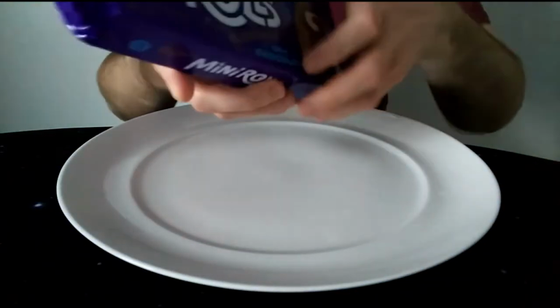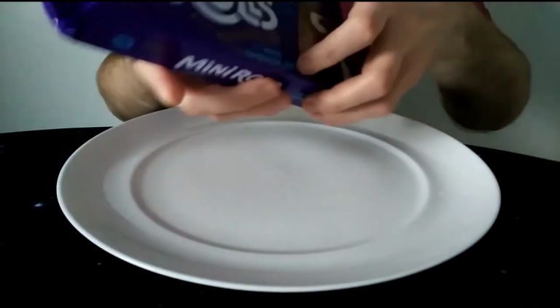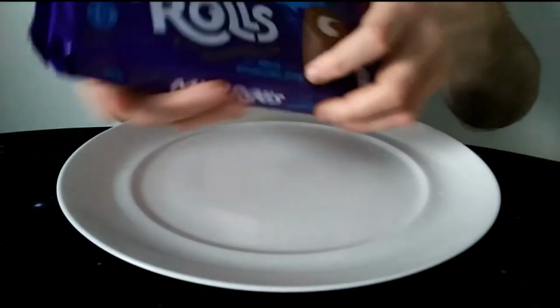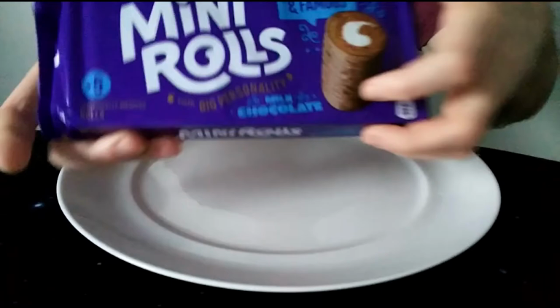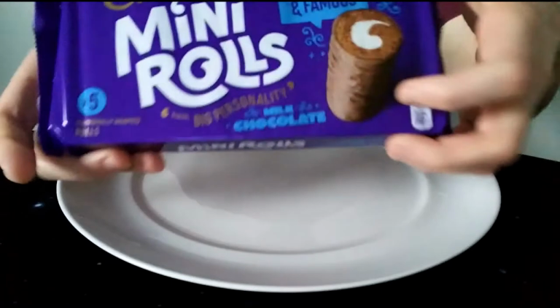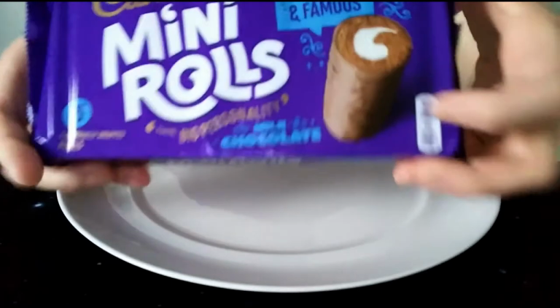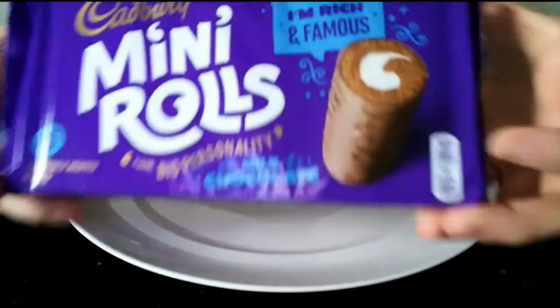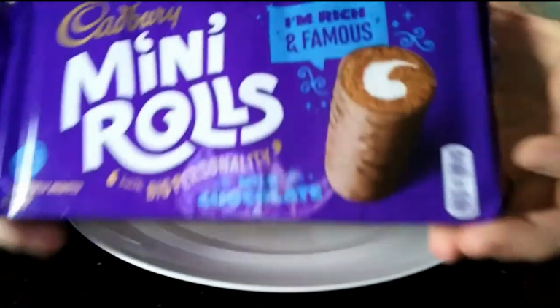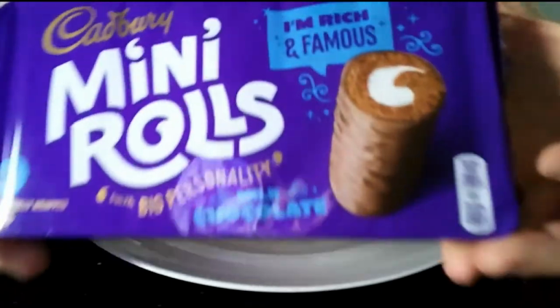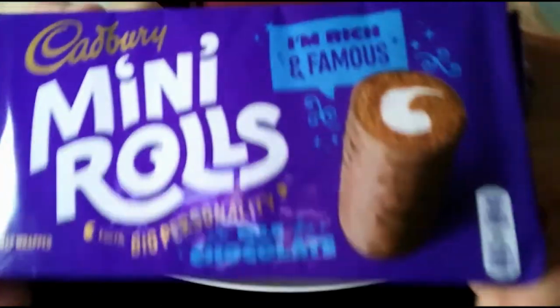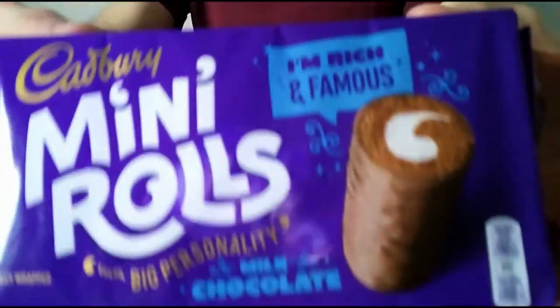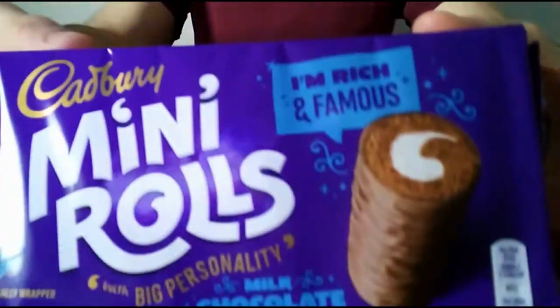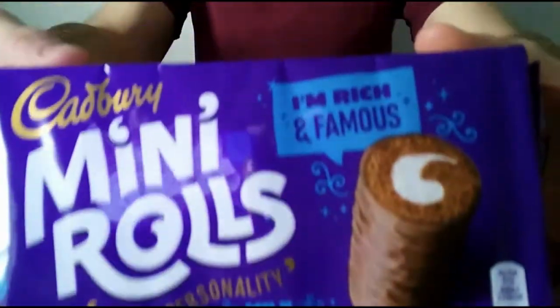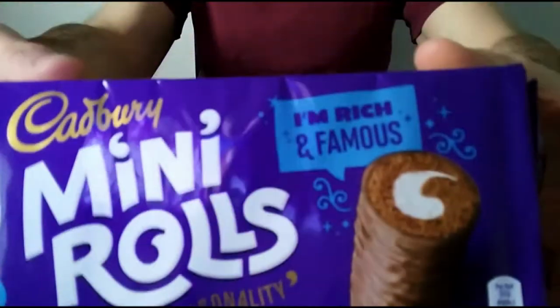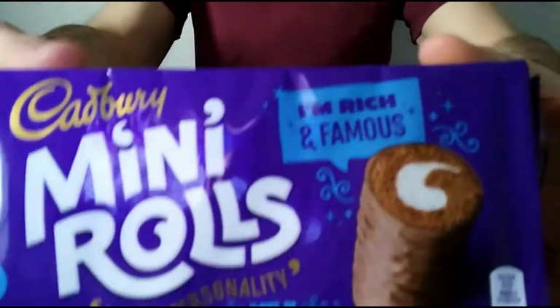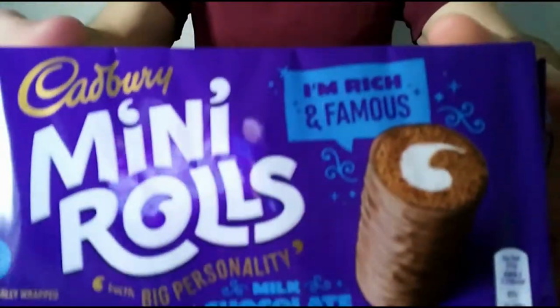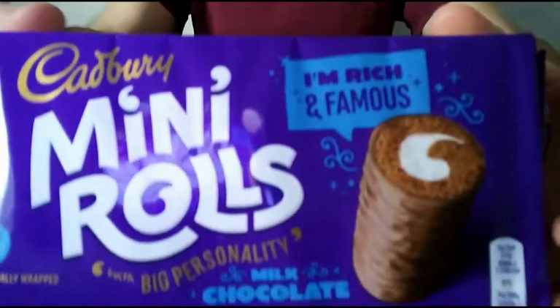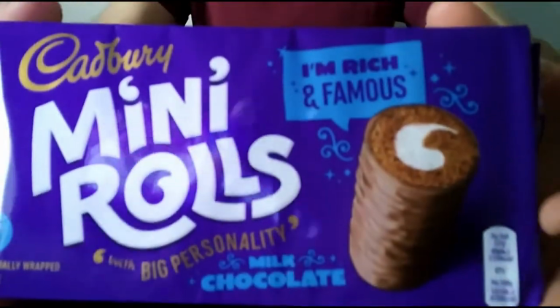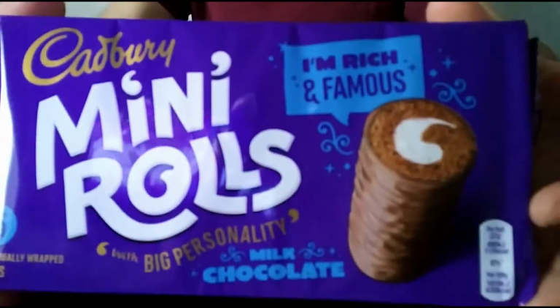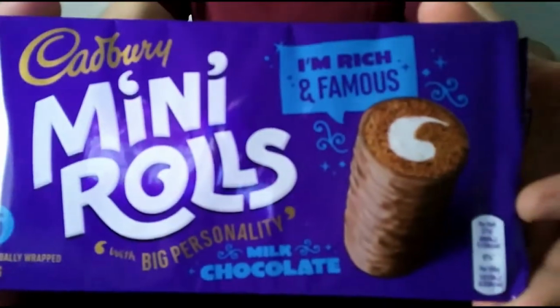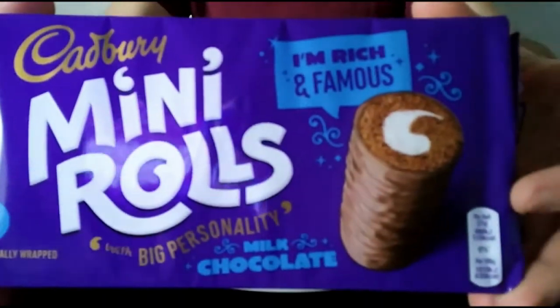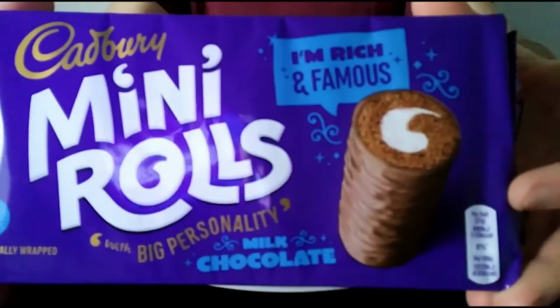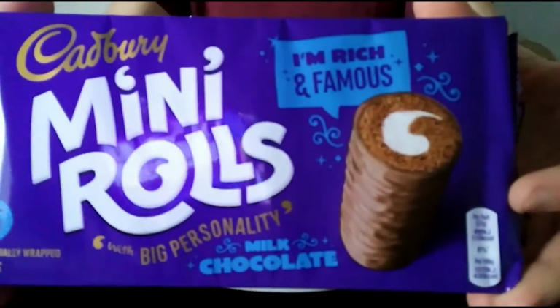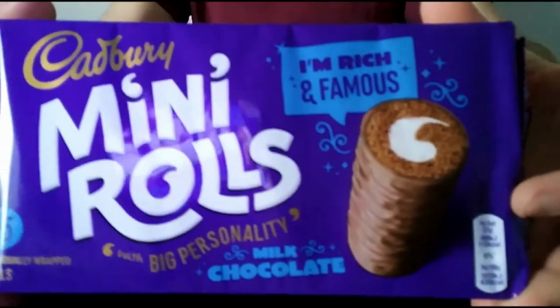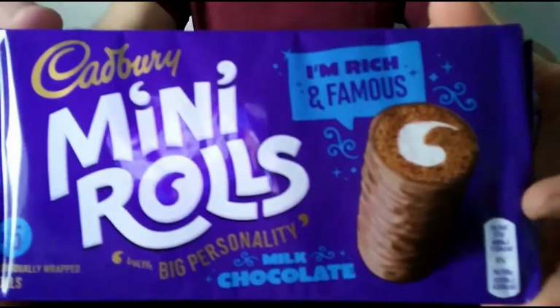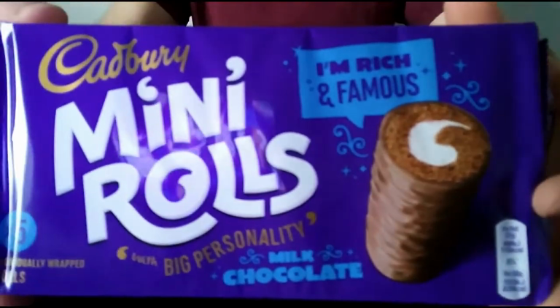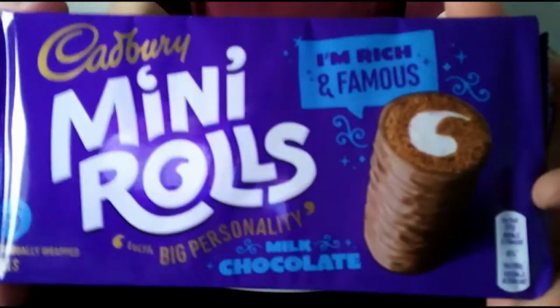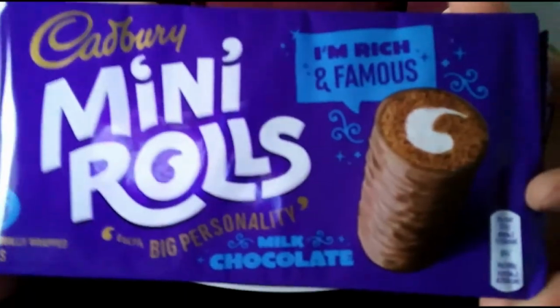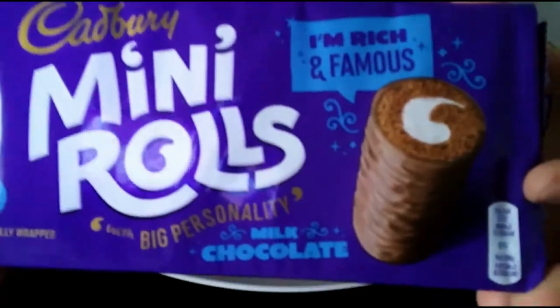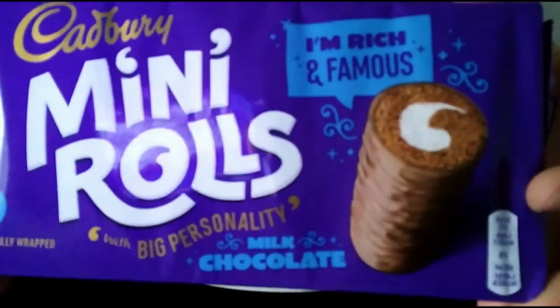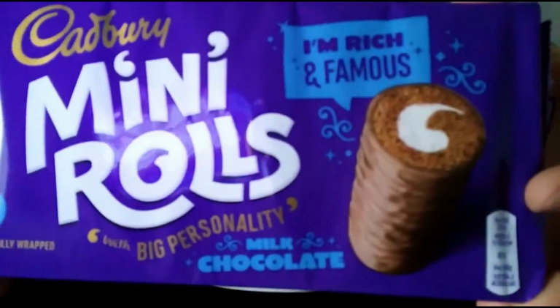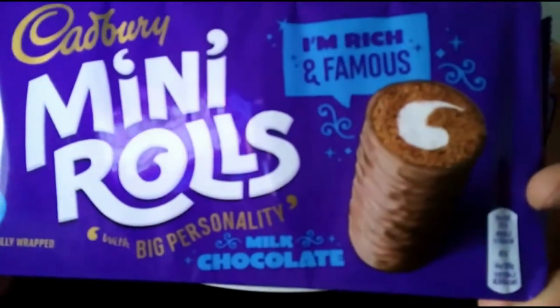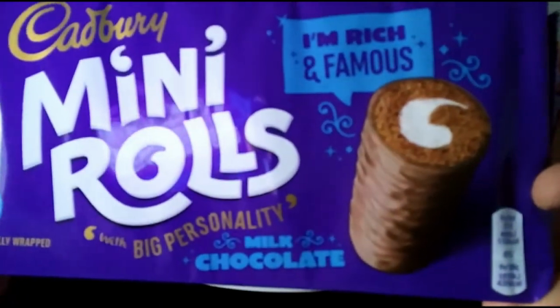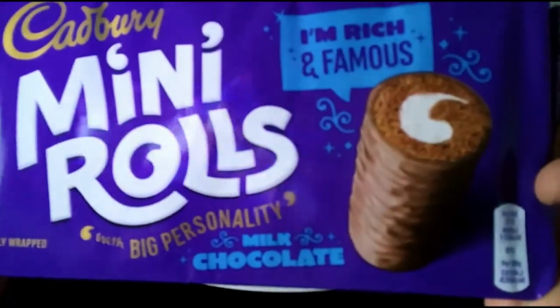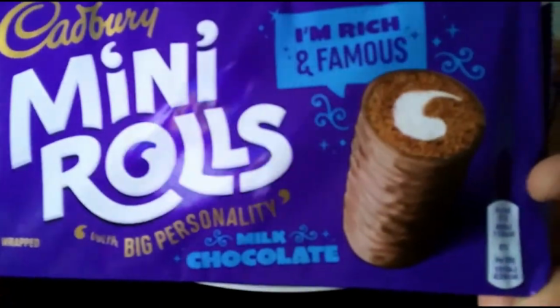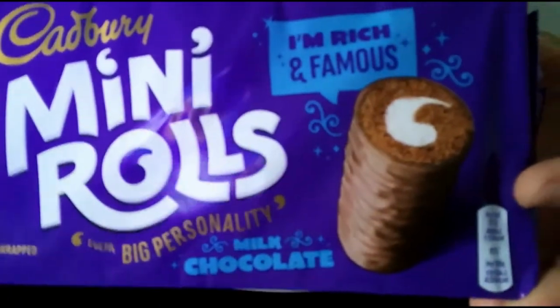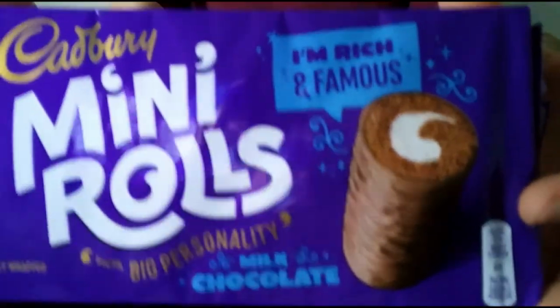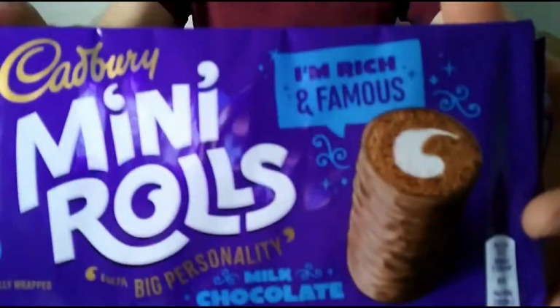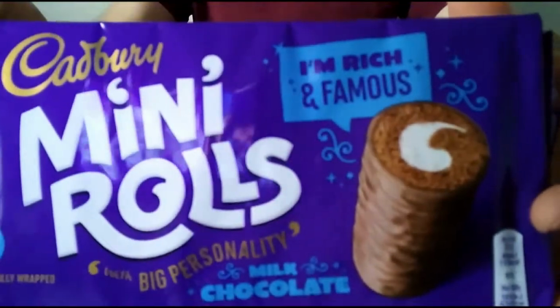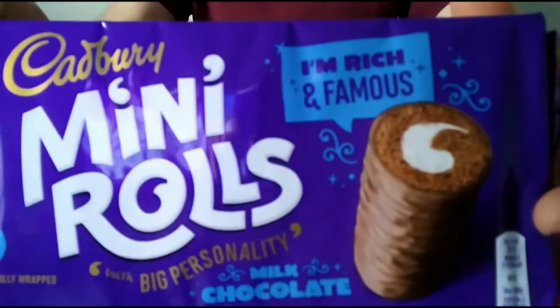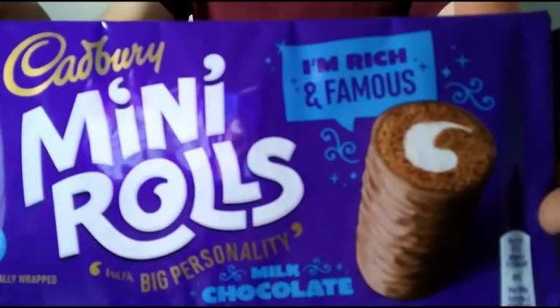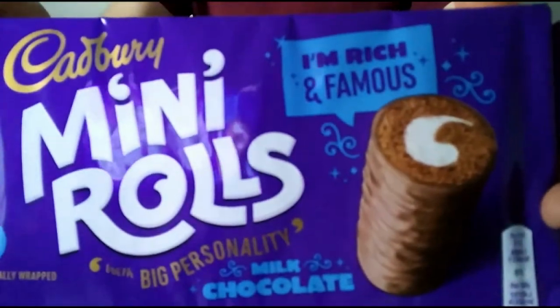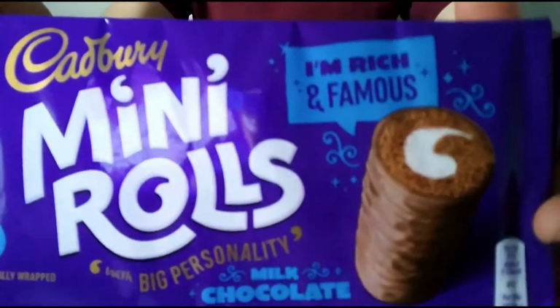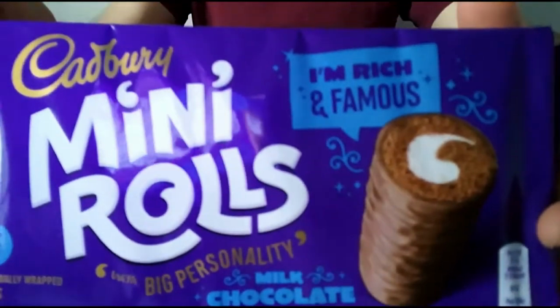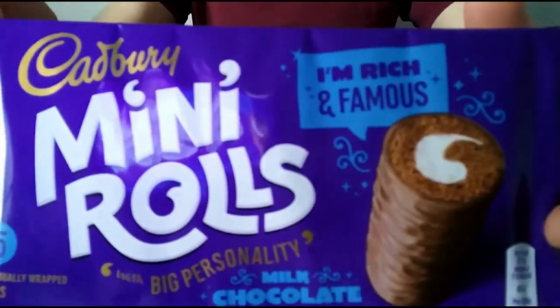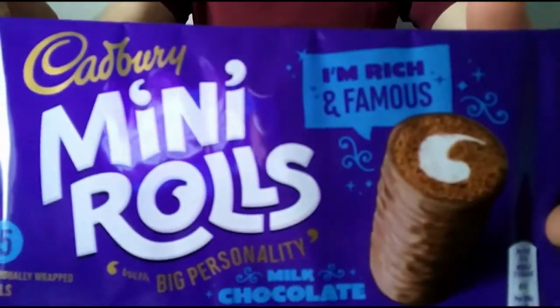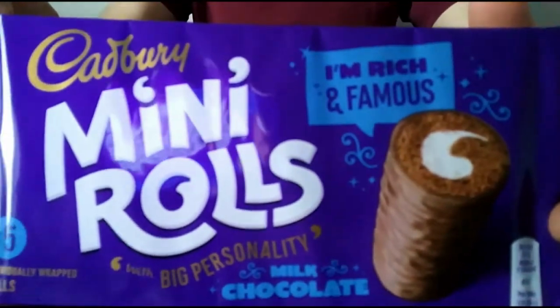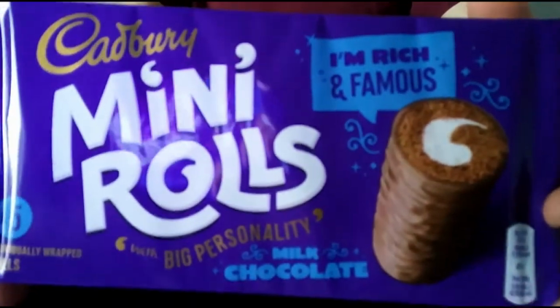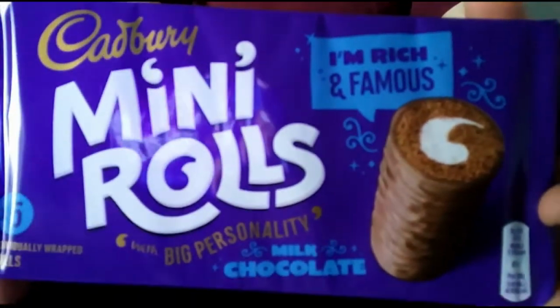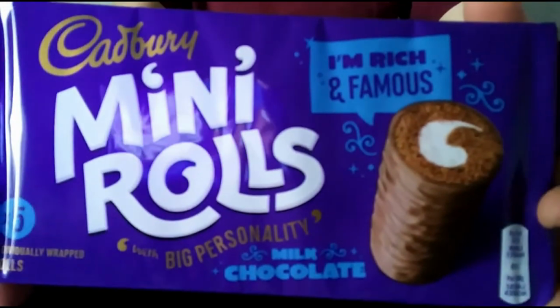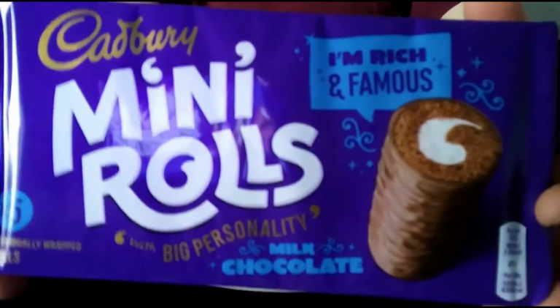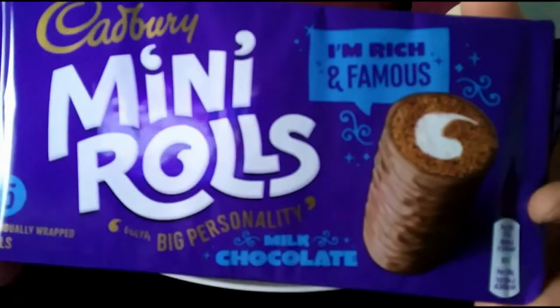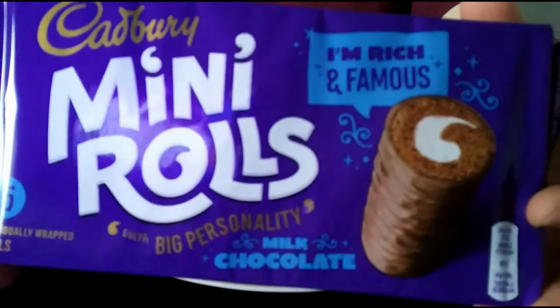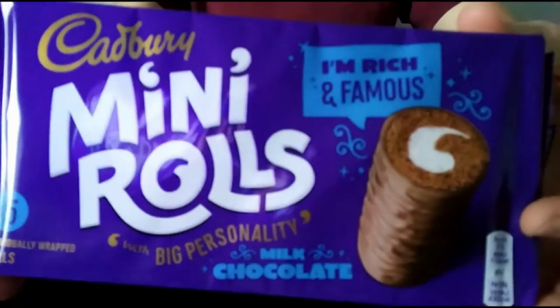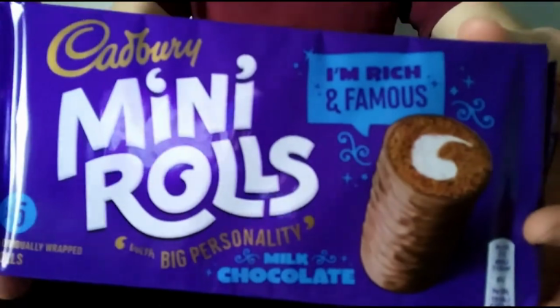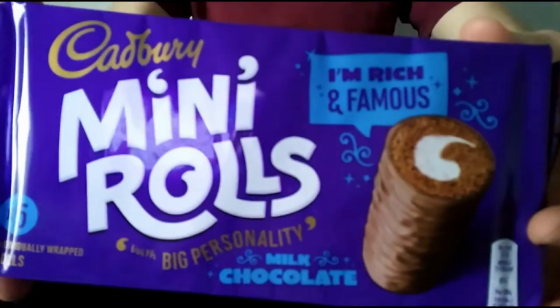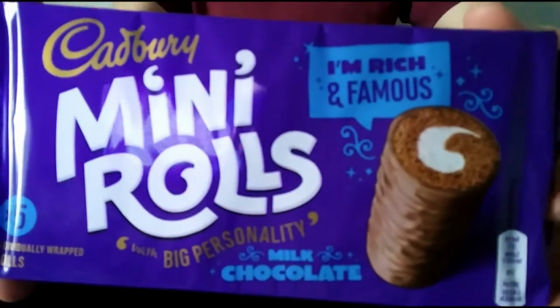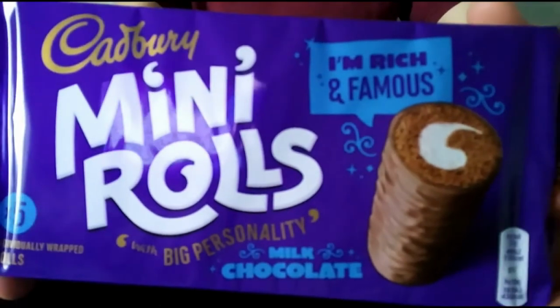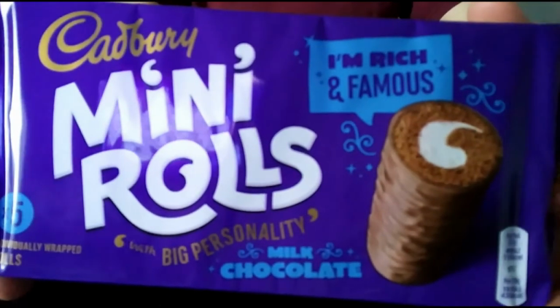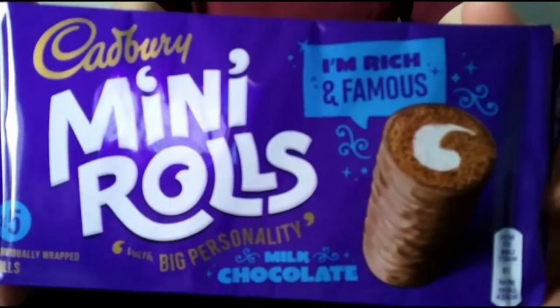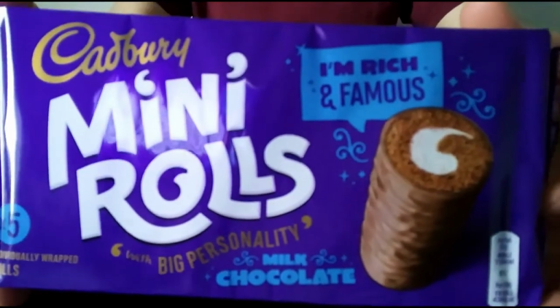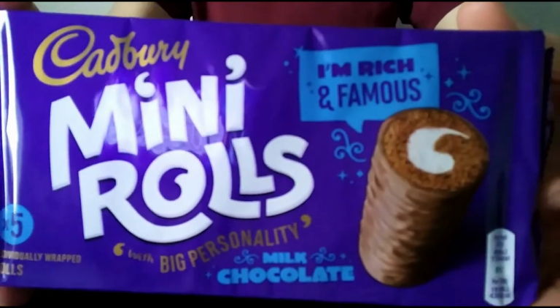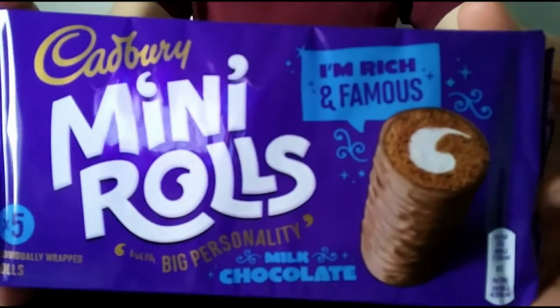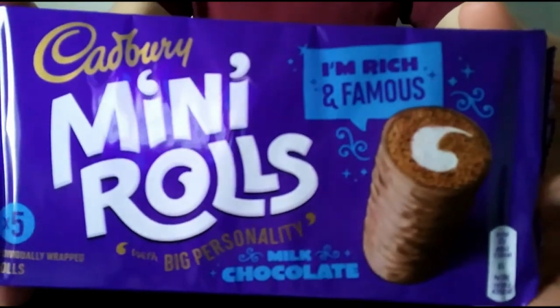I was always having these when I was younger. I used to always have them in my lunchbox at school for school dinners, or if not, I always wanted them.